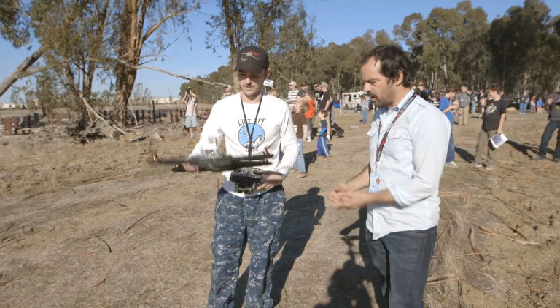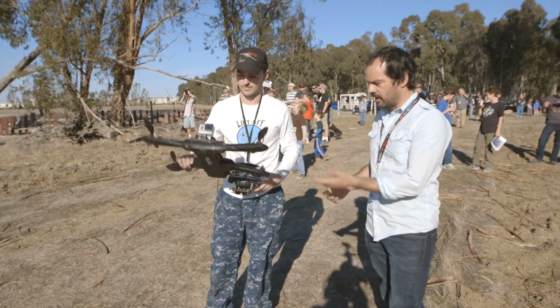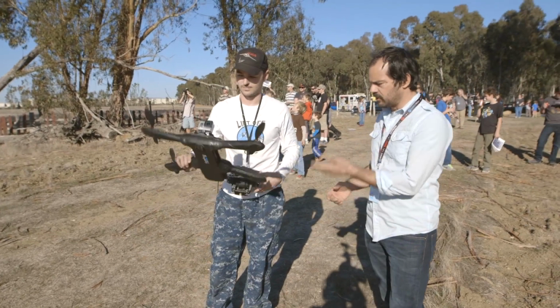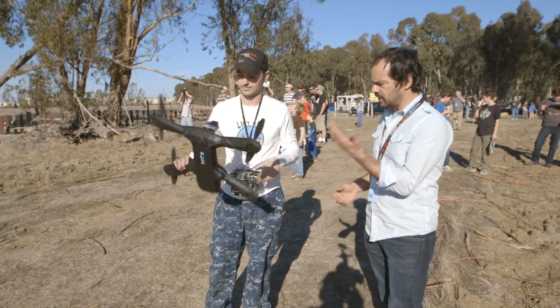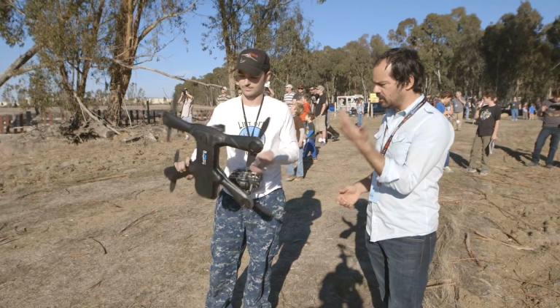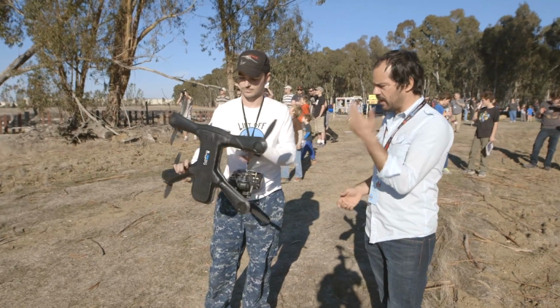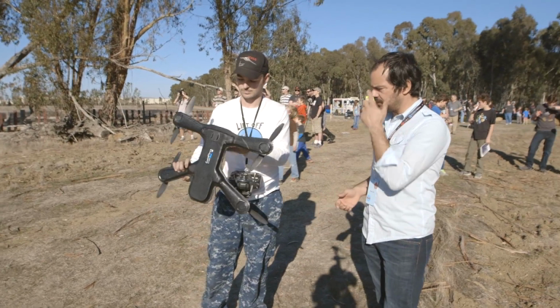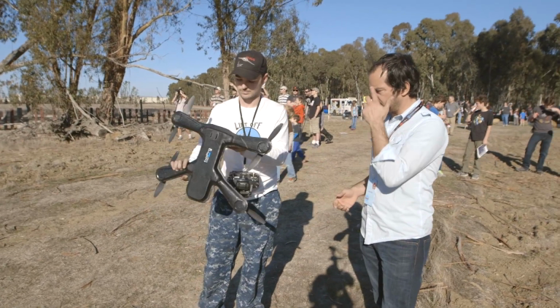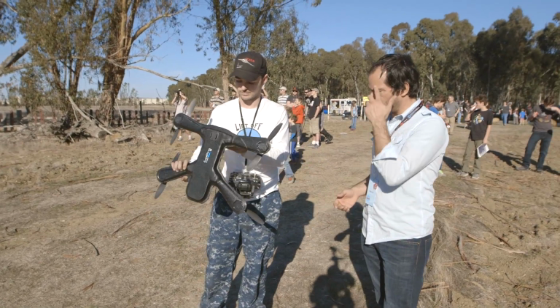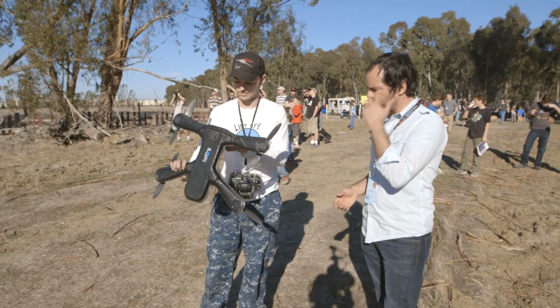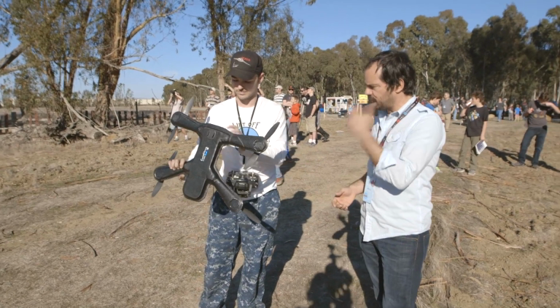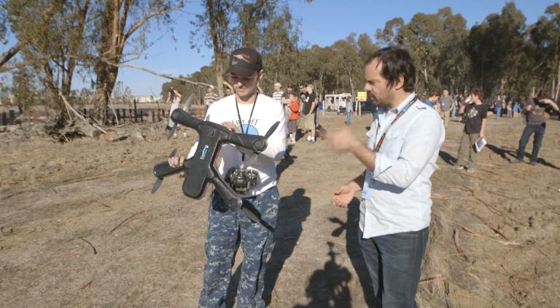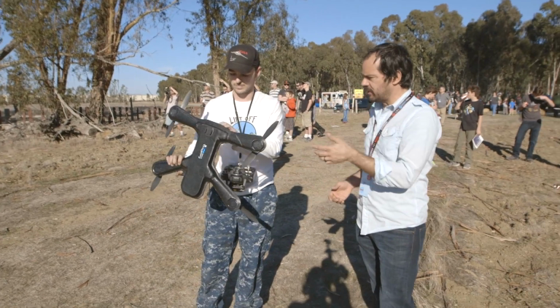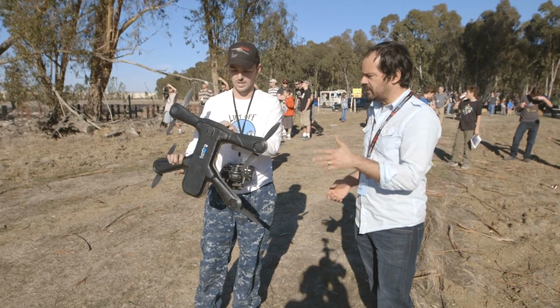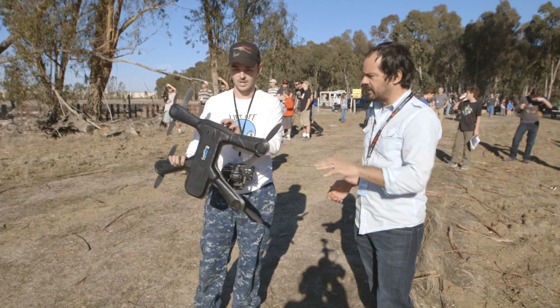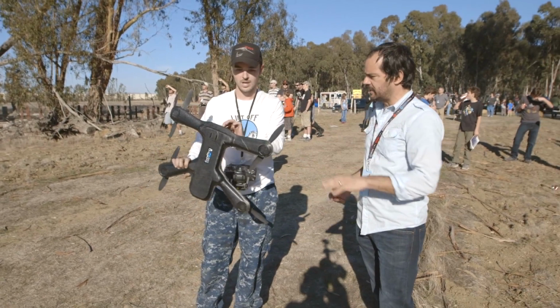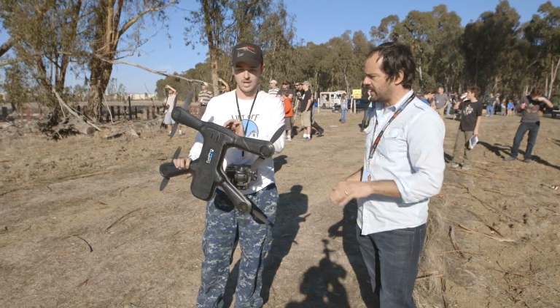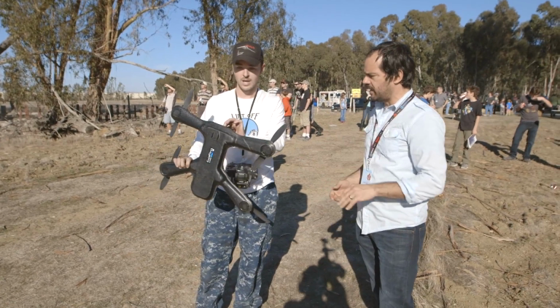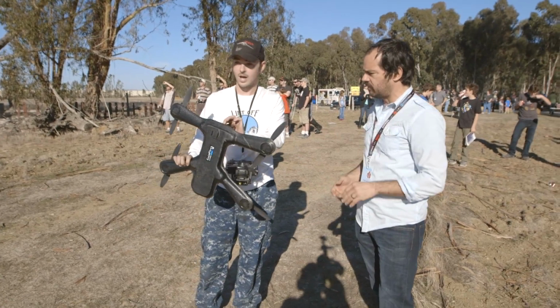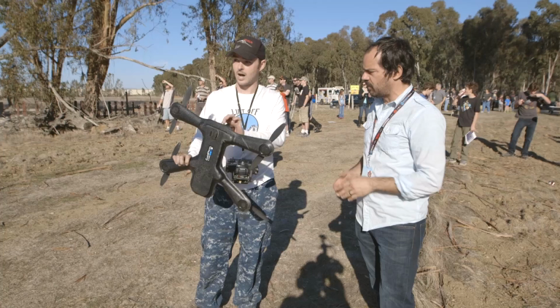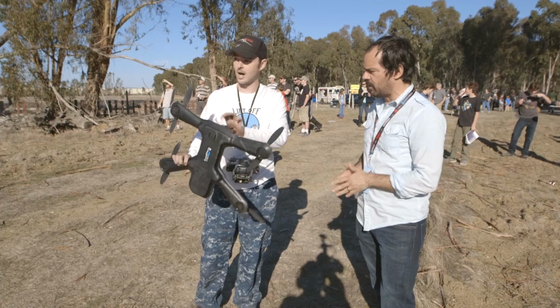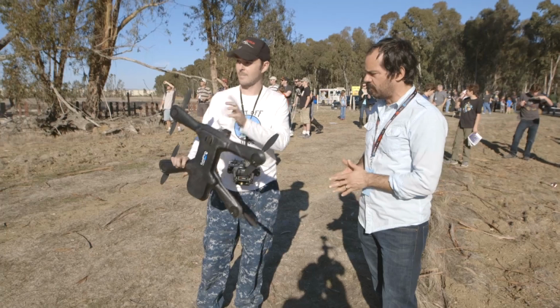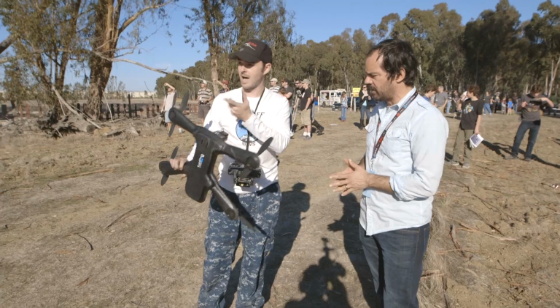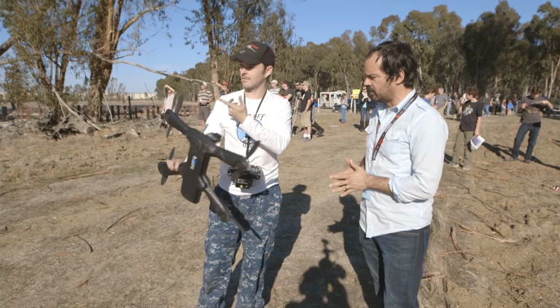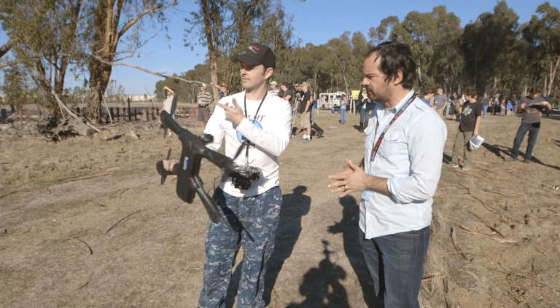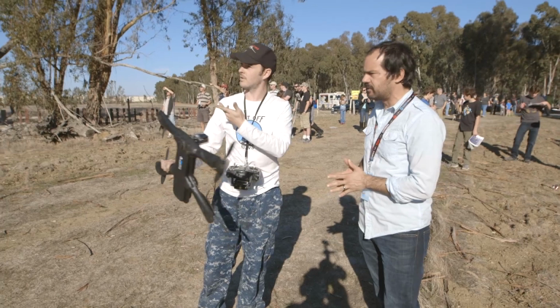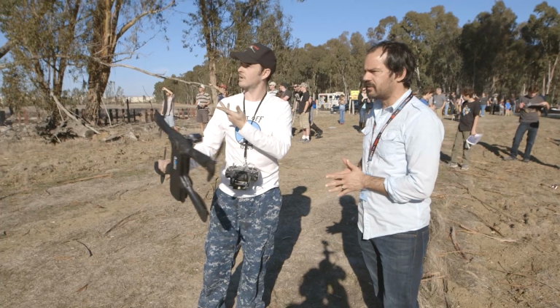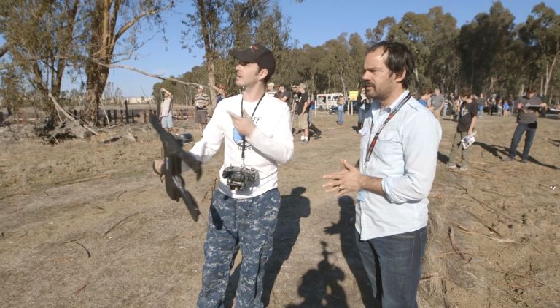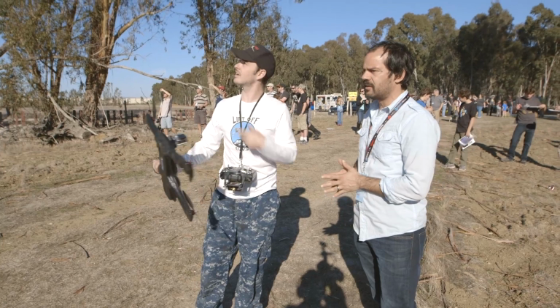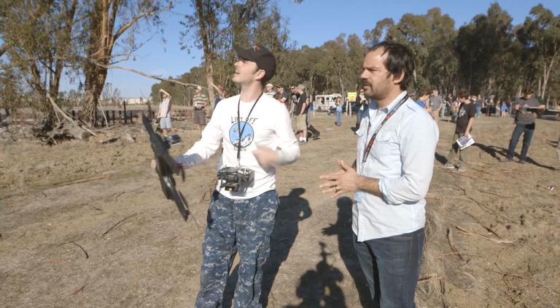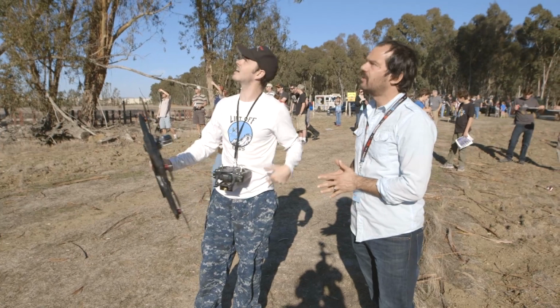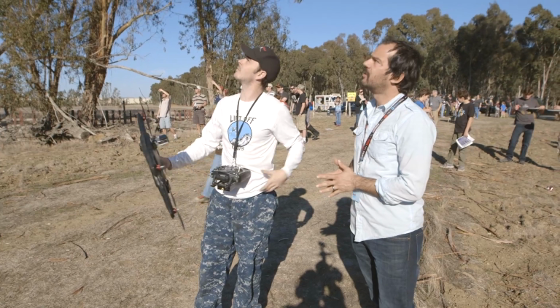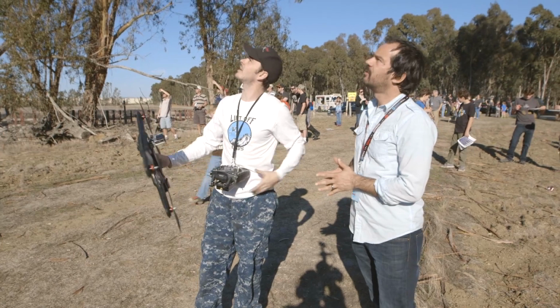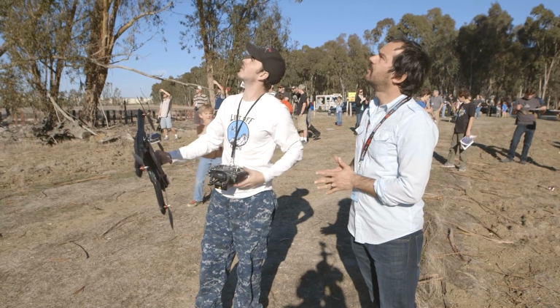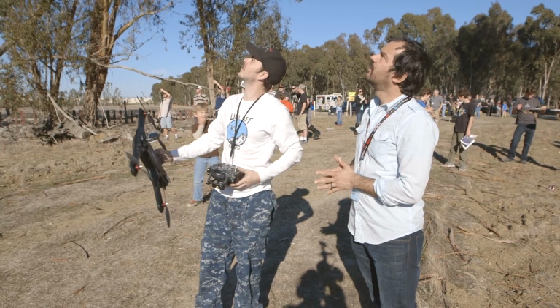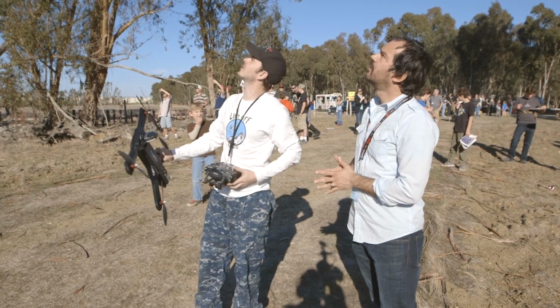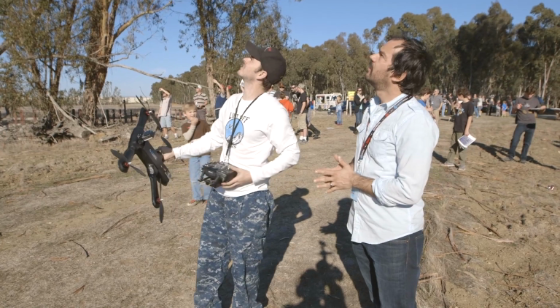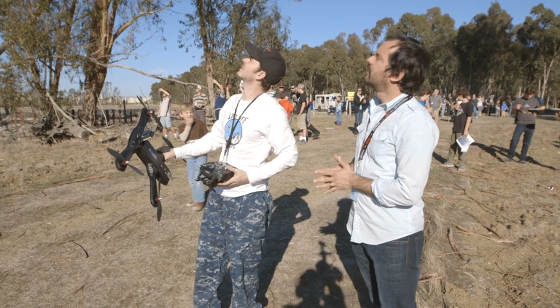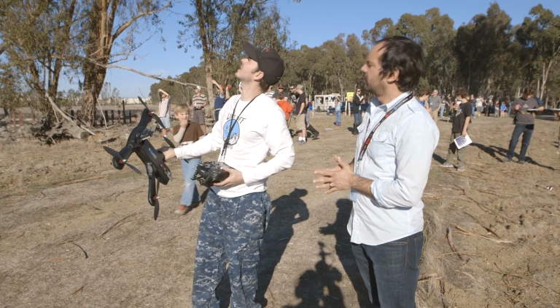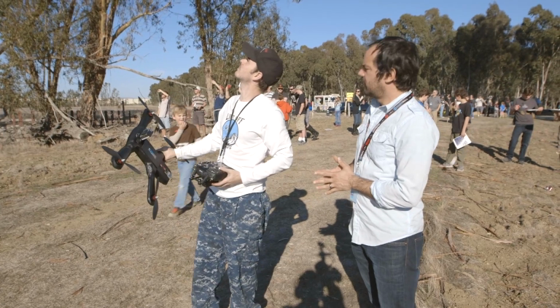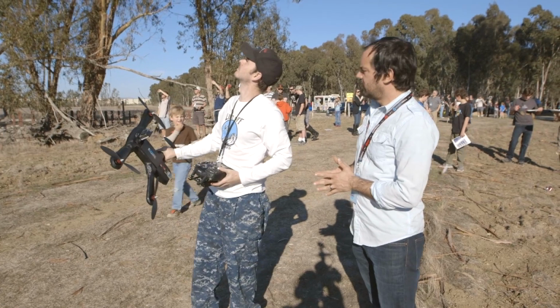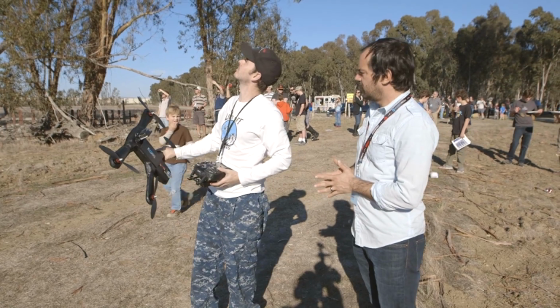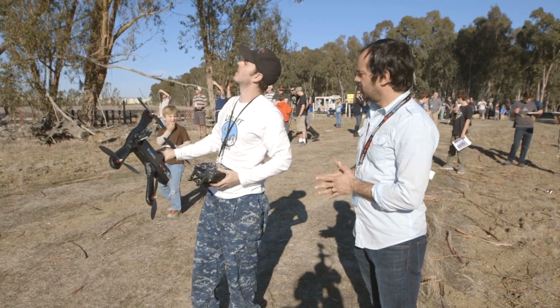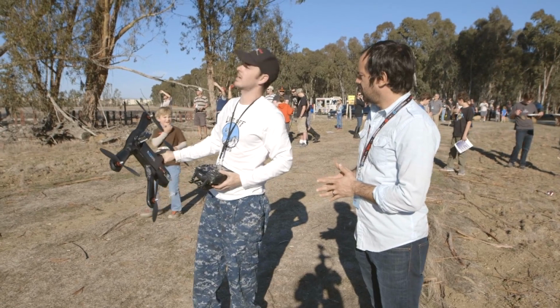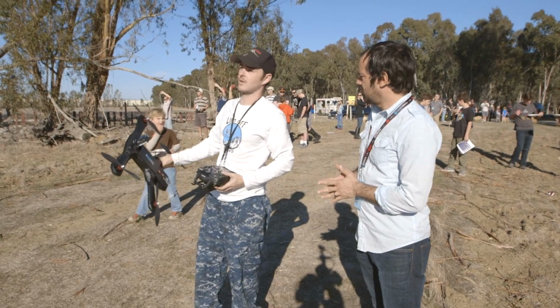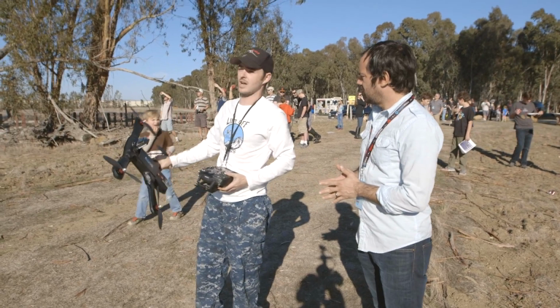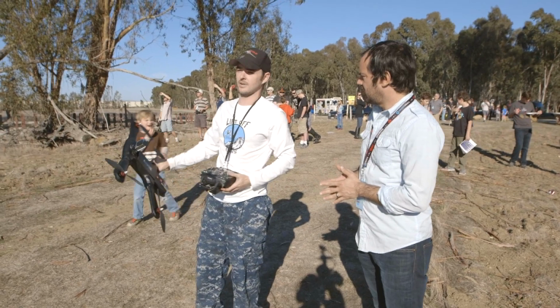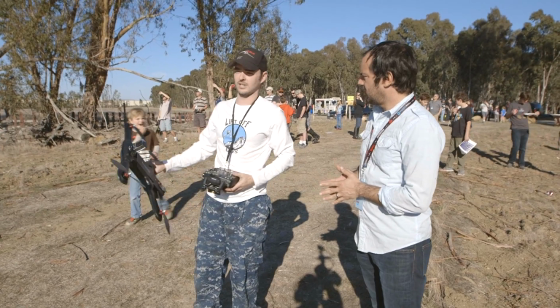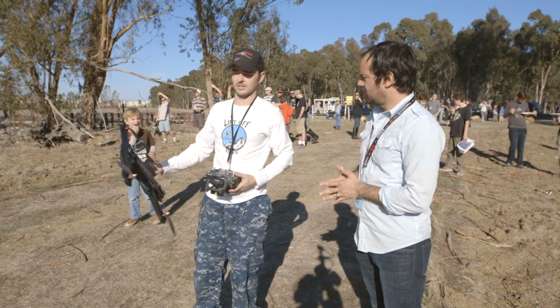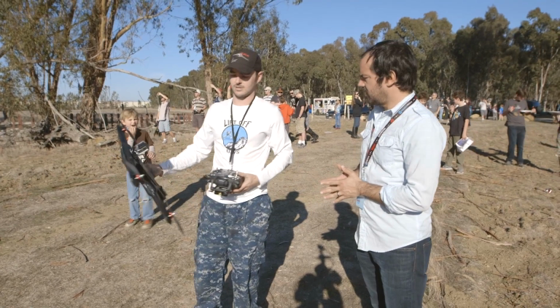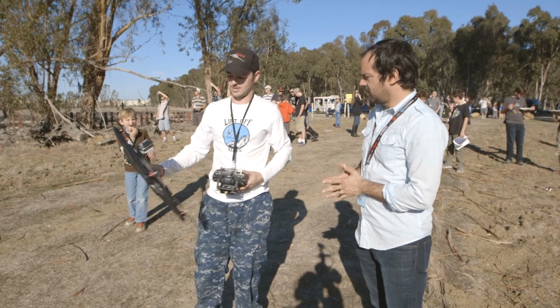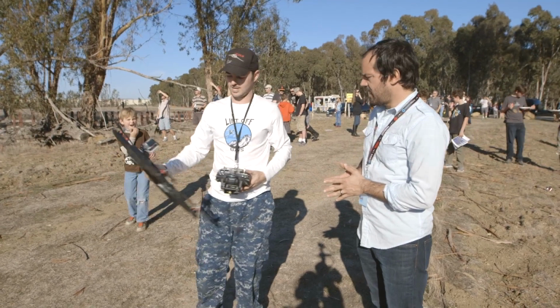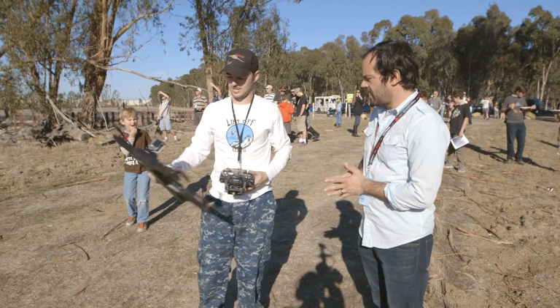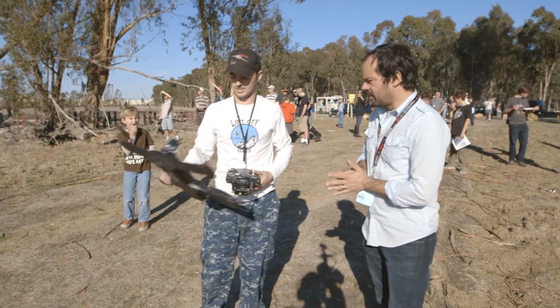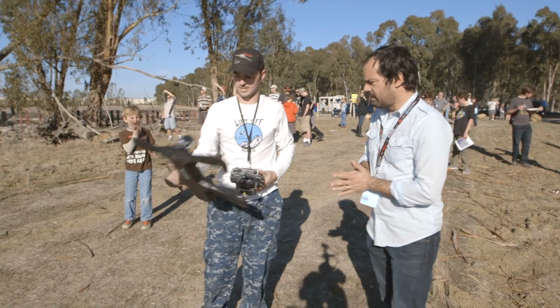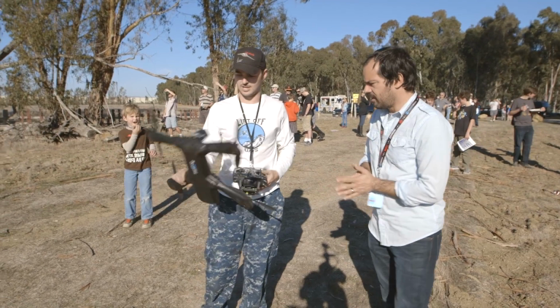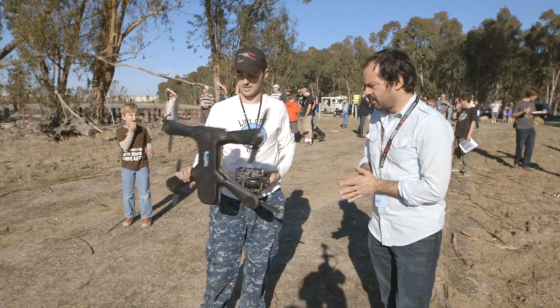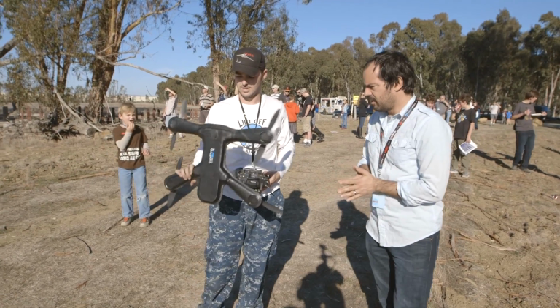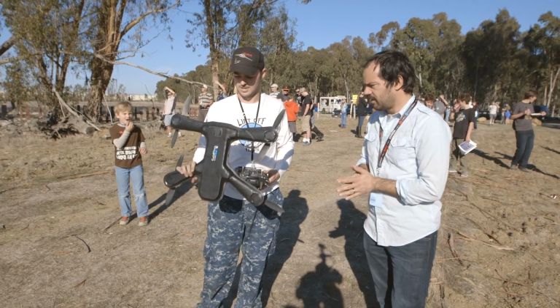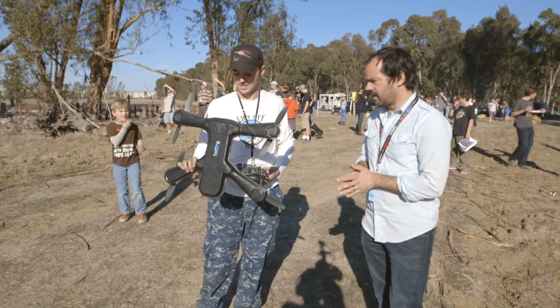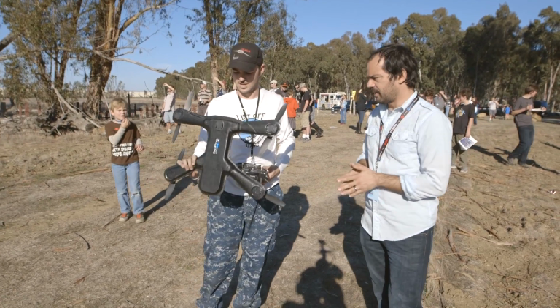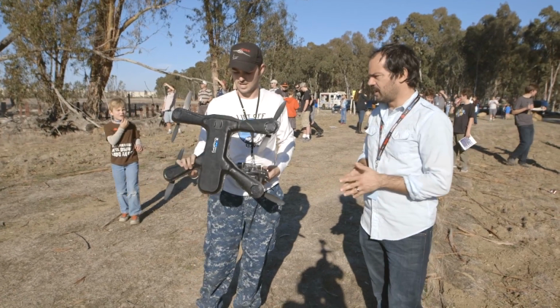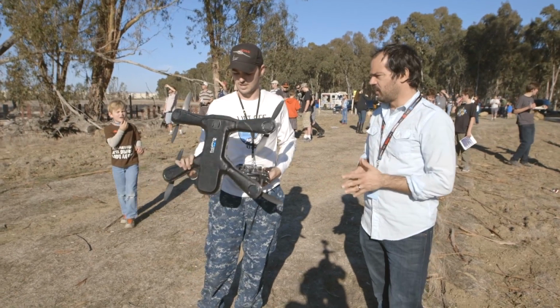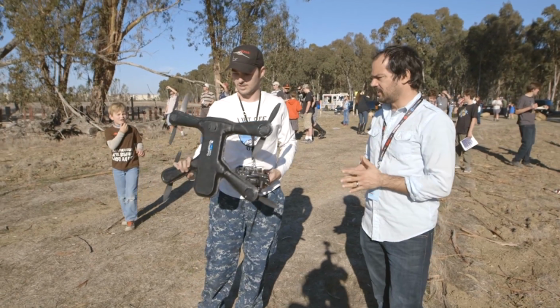You said you haven't flown this yet today? Yeah, ready to take it up and fly it around here. I can't wait to see it.